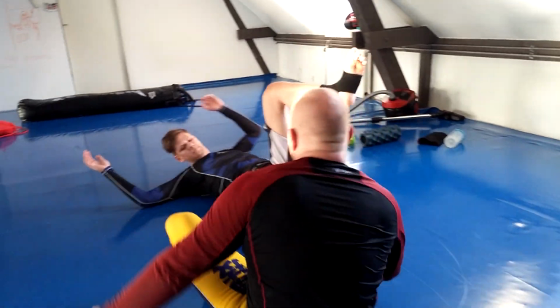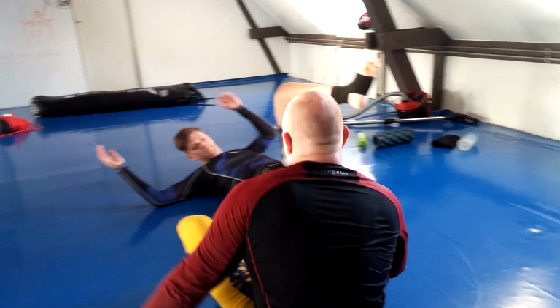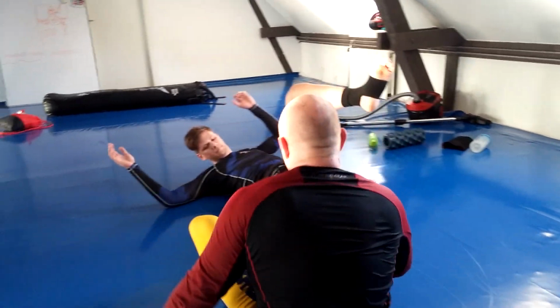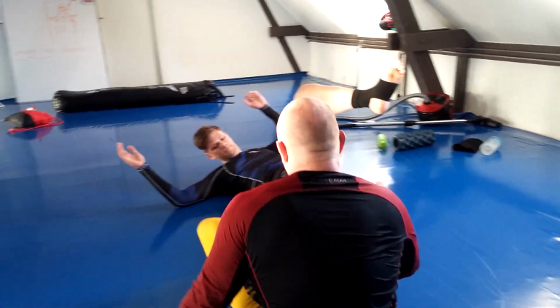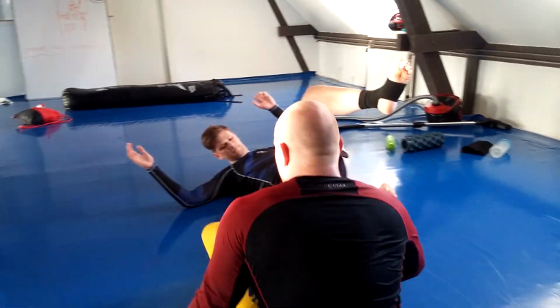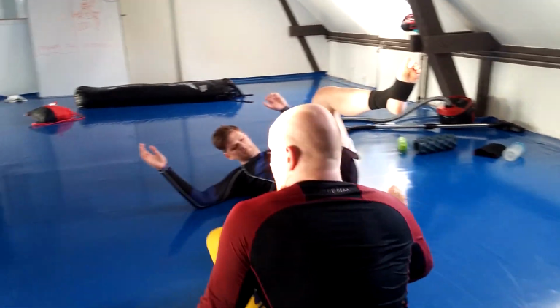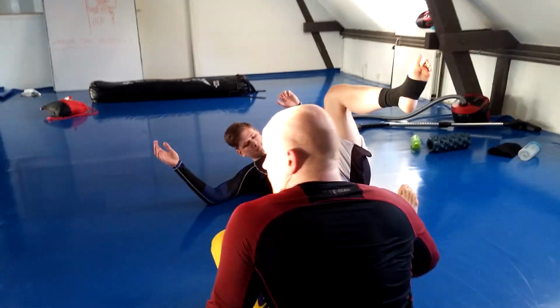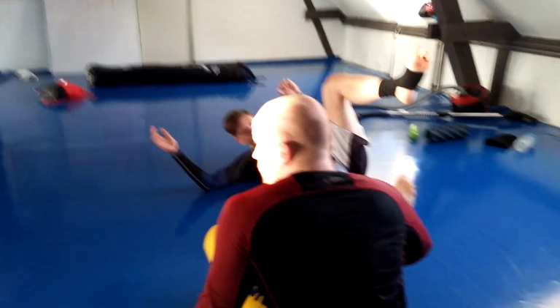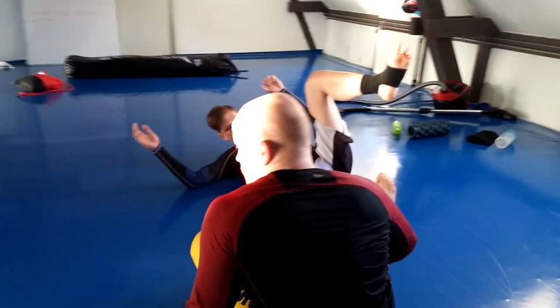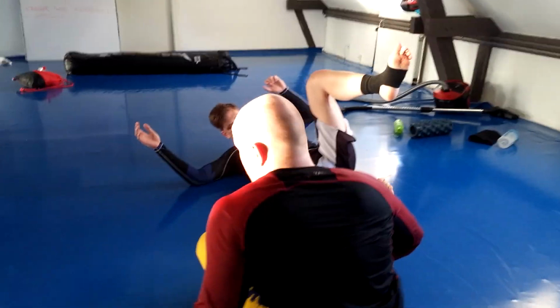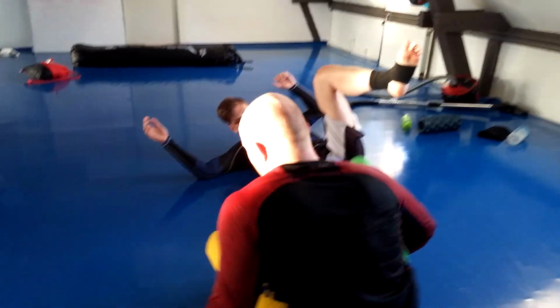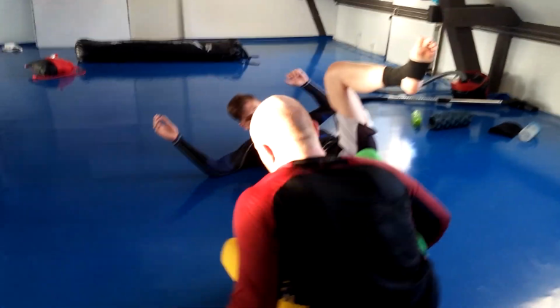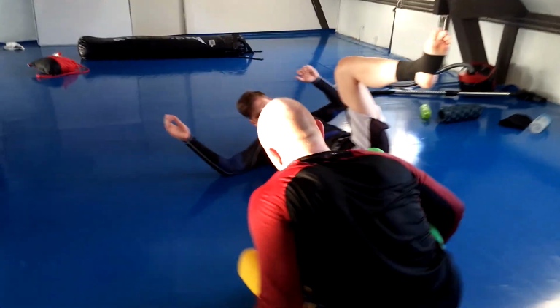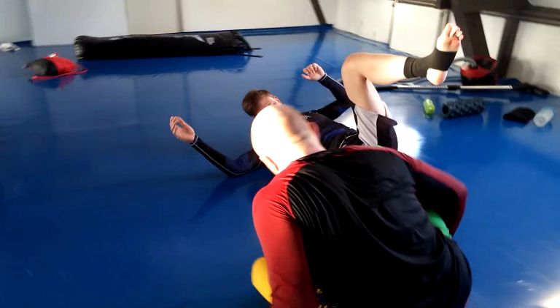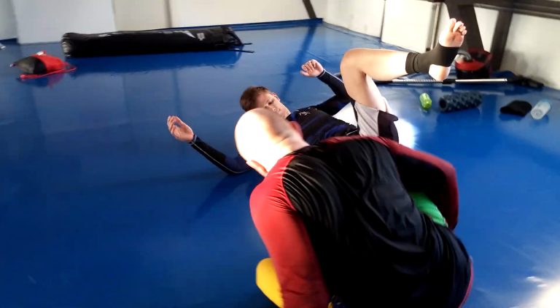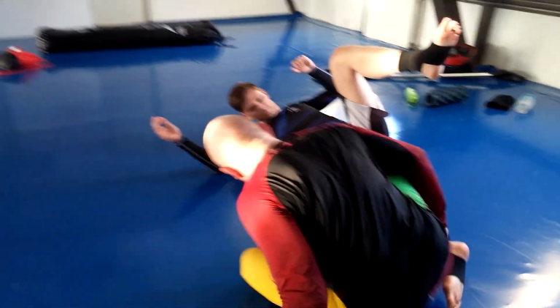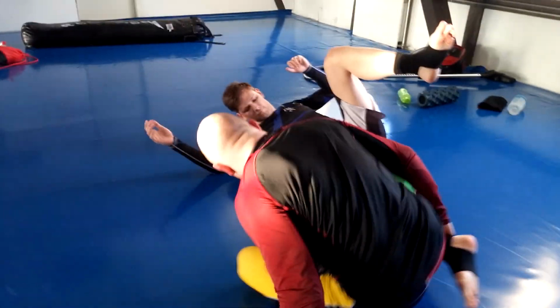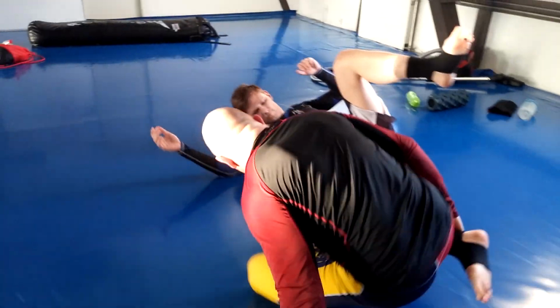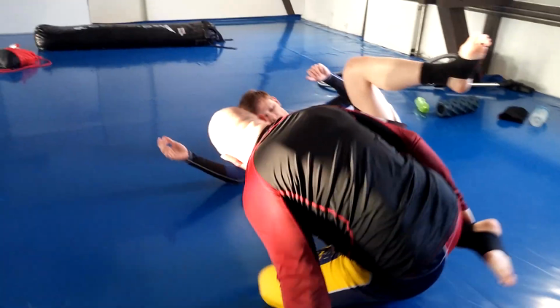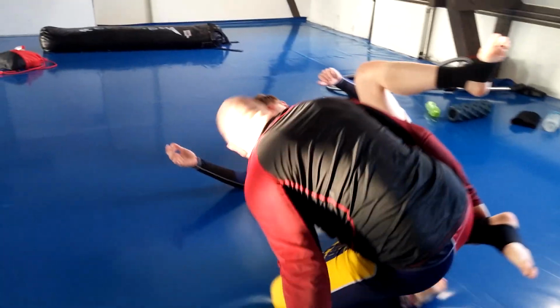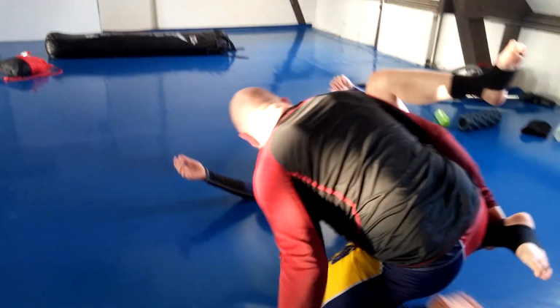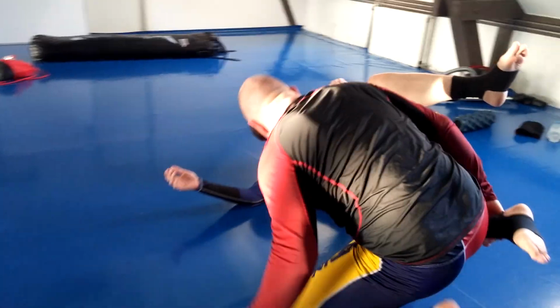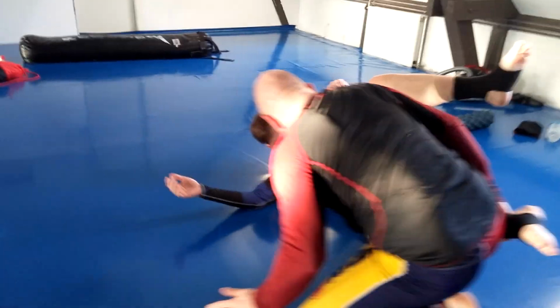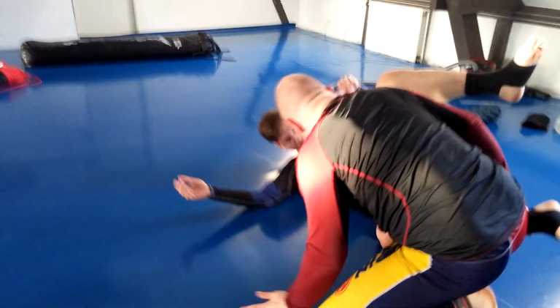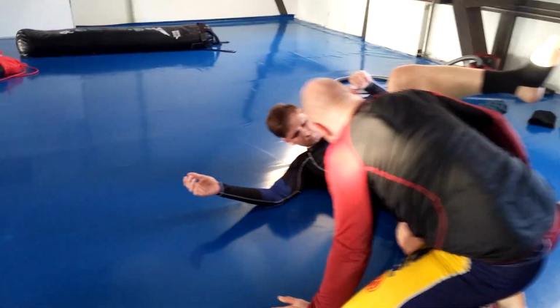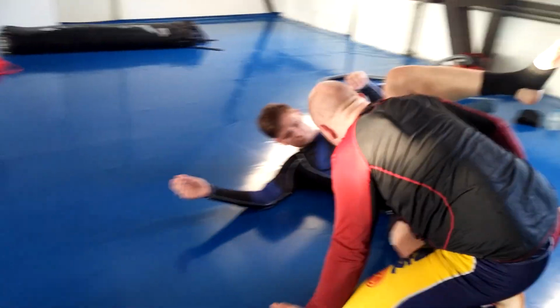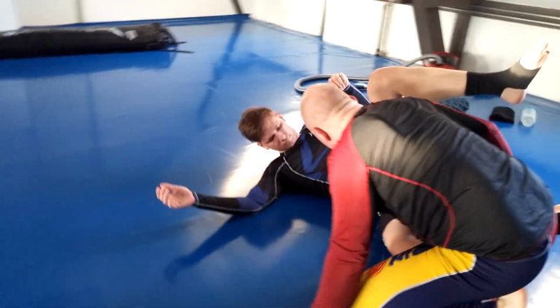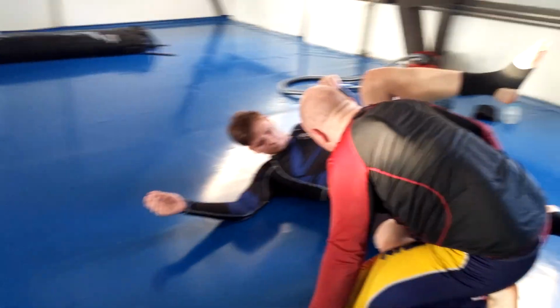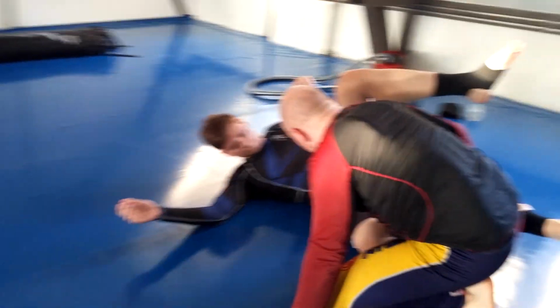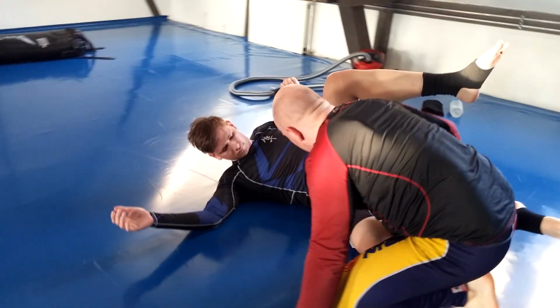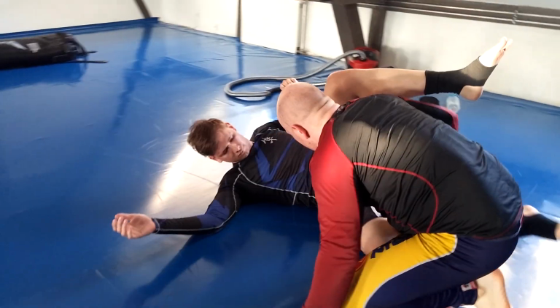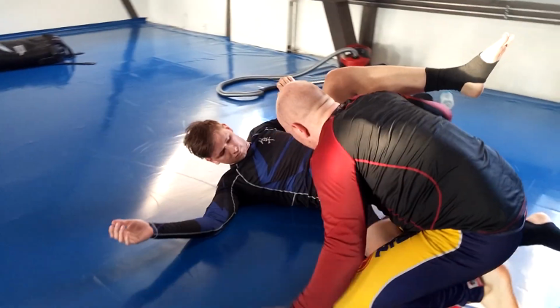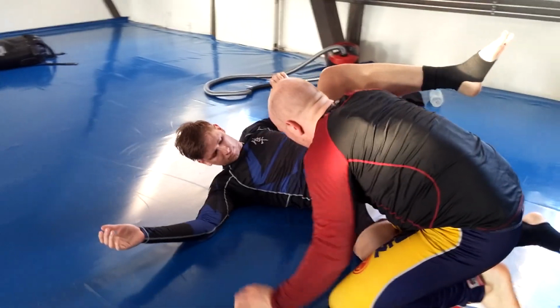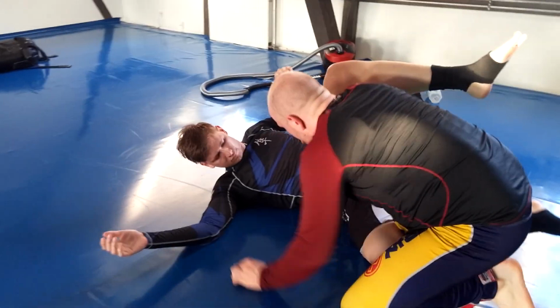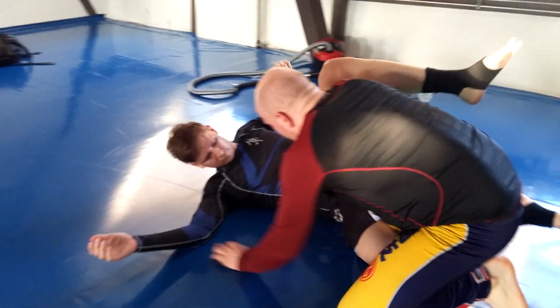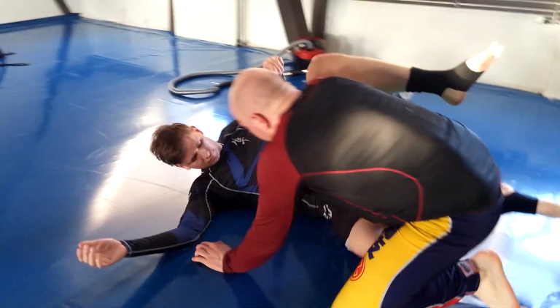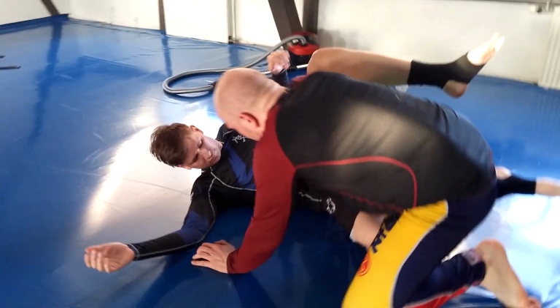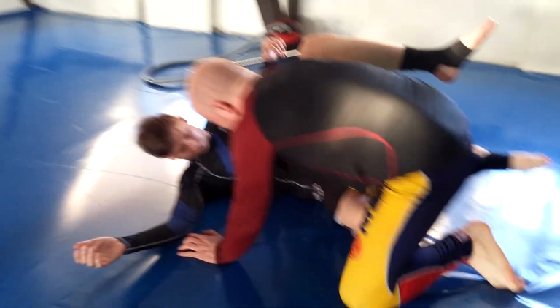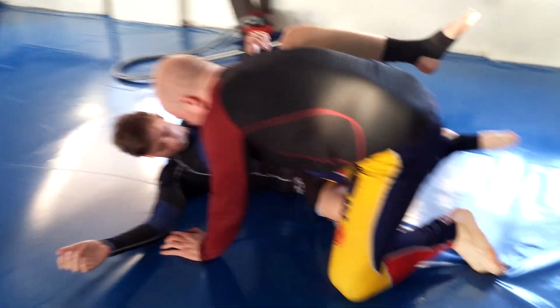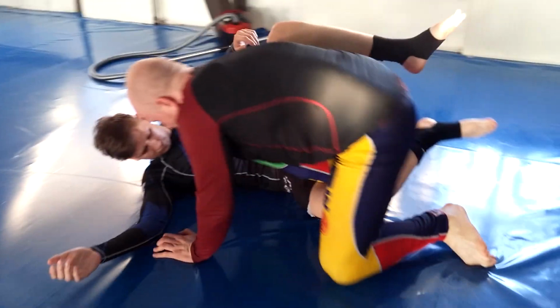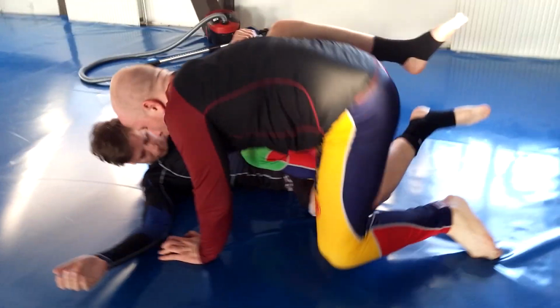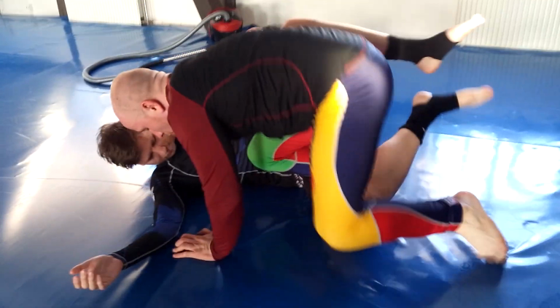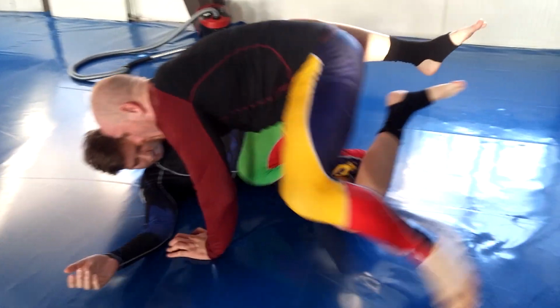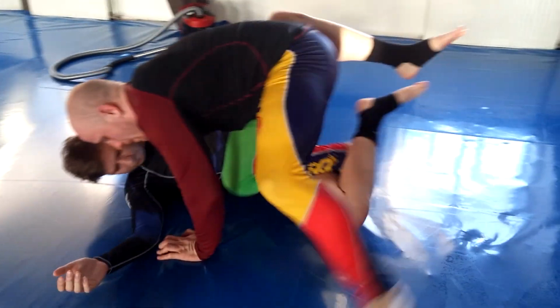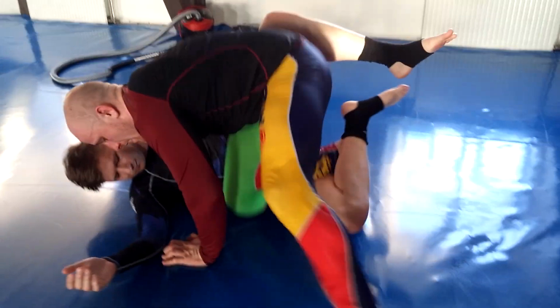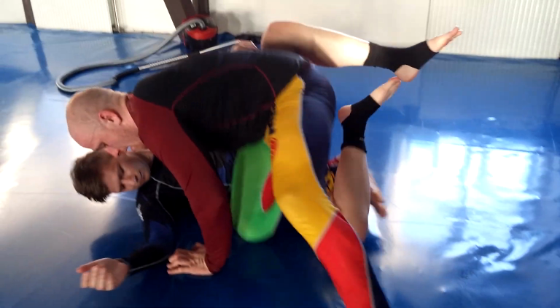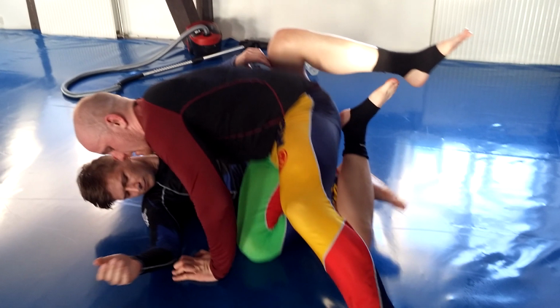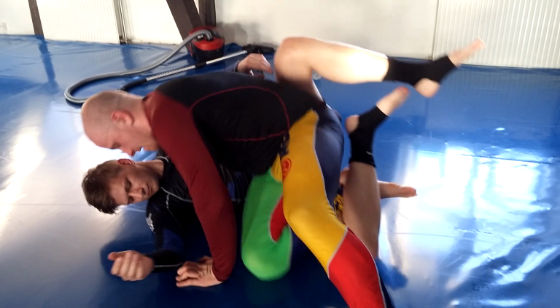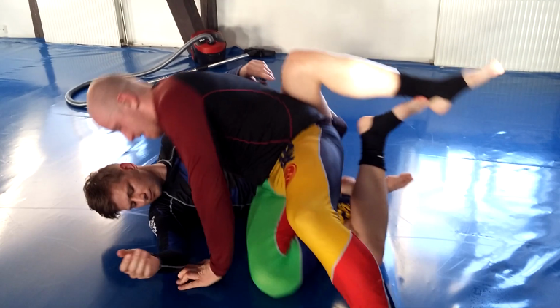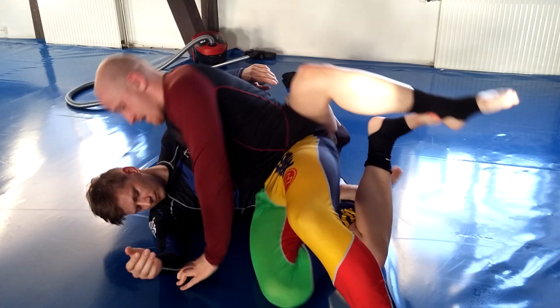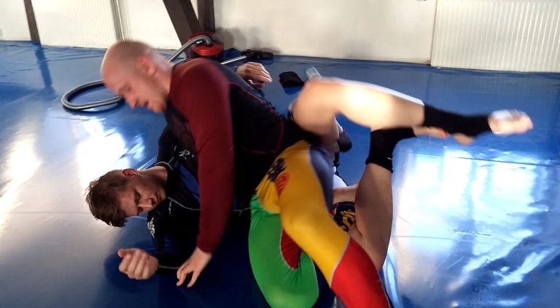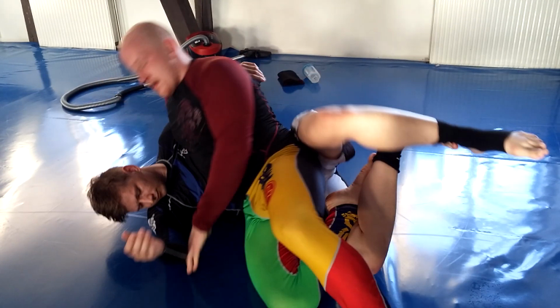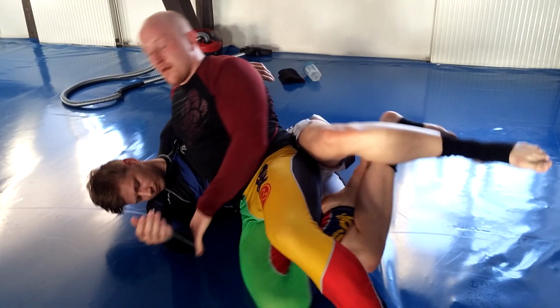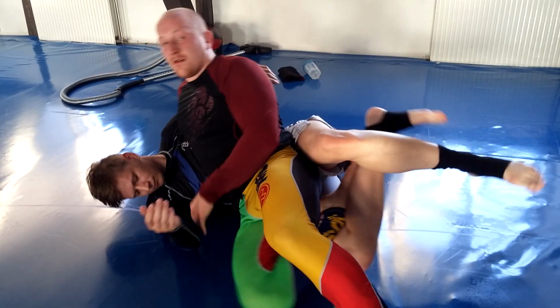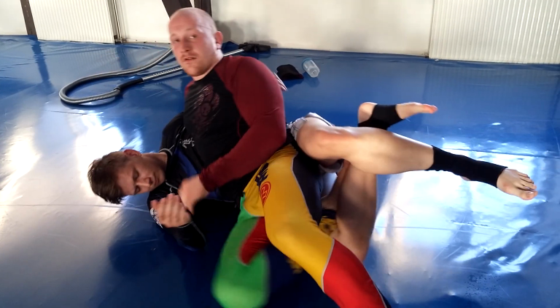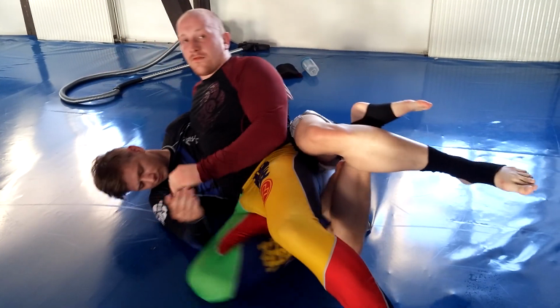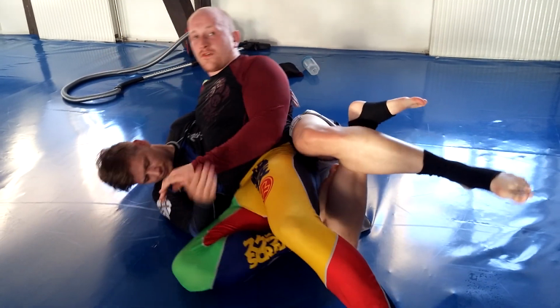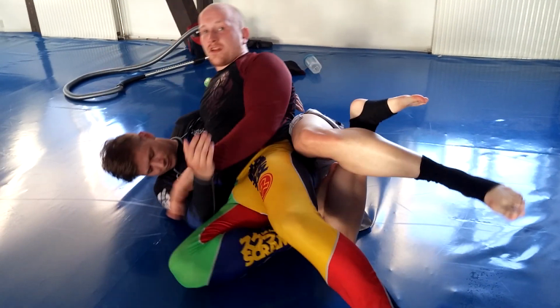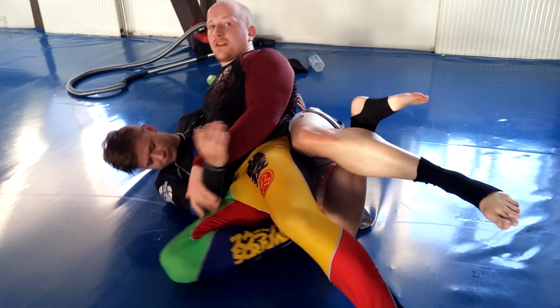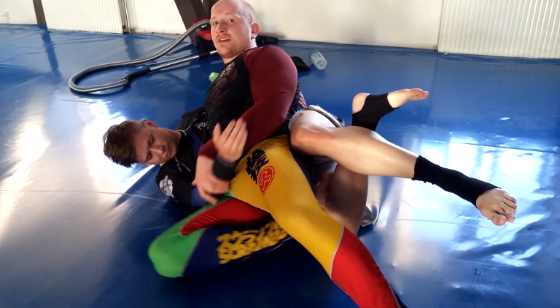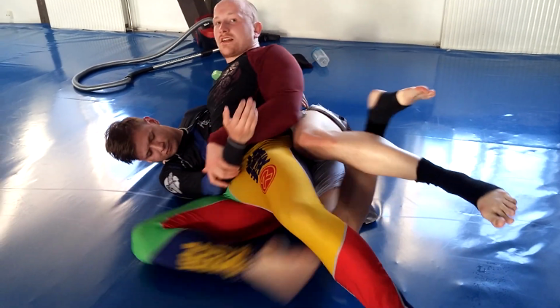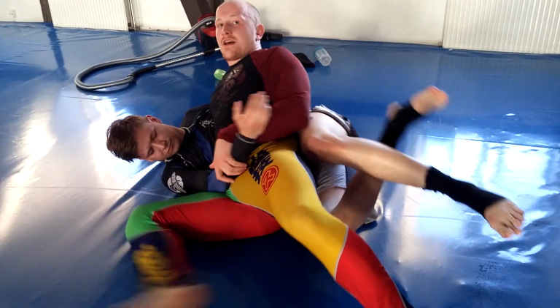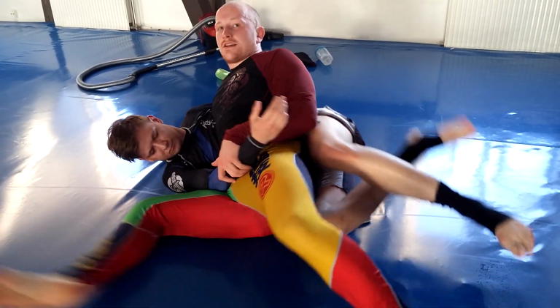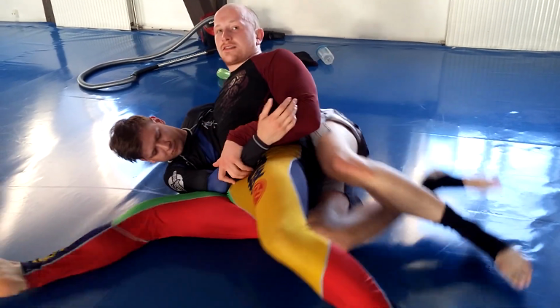I'm going to keep on to the ankle, I'm going to raise up and I'm going to go for the knee slice.